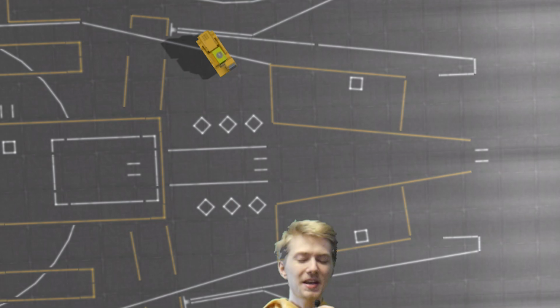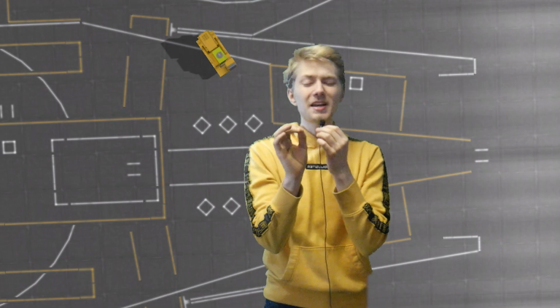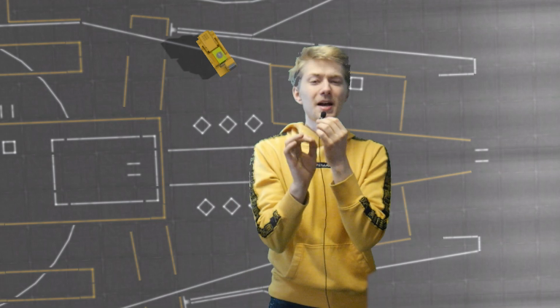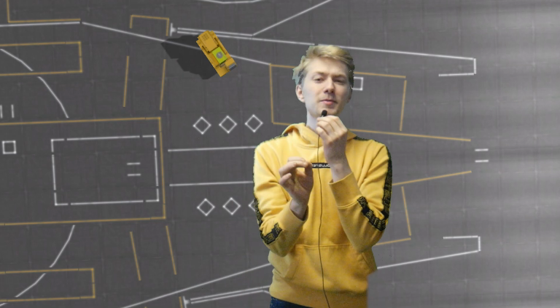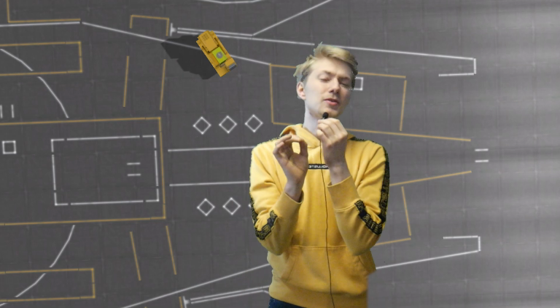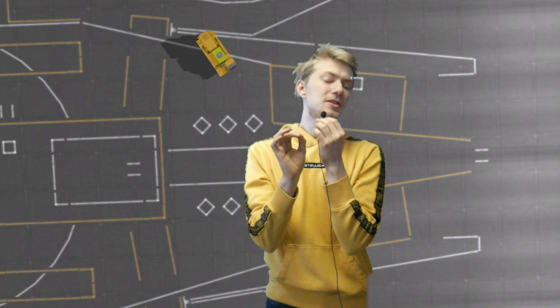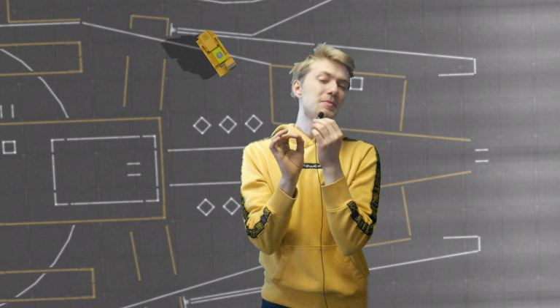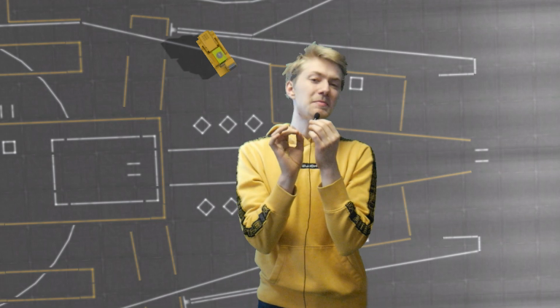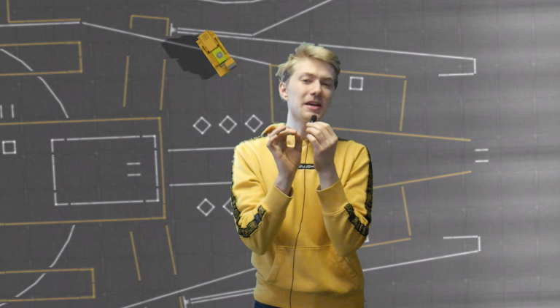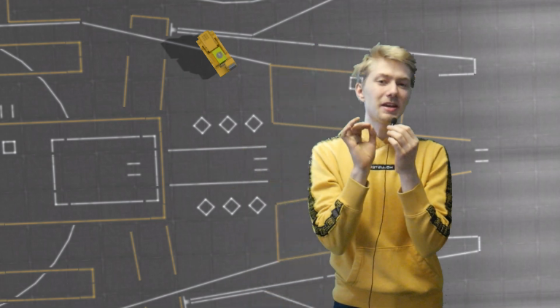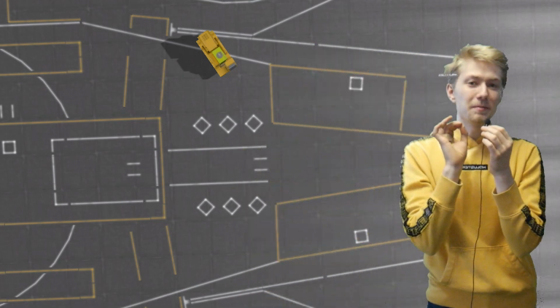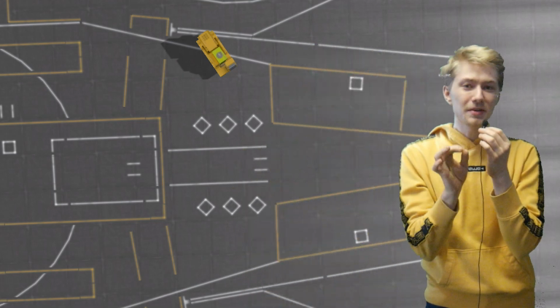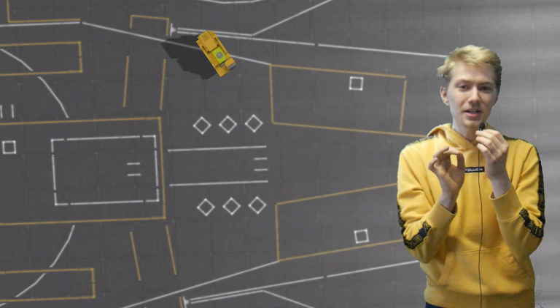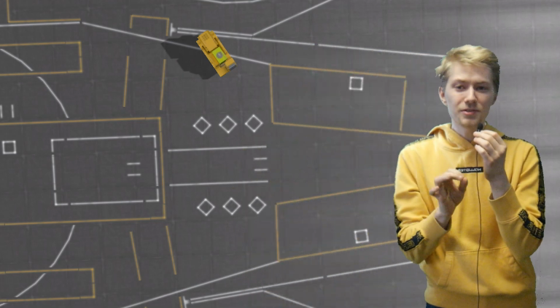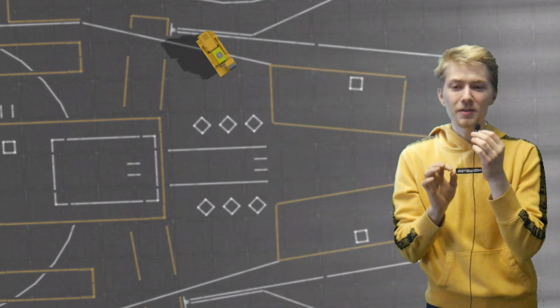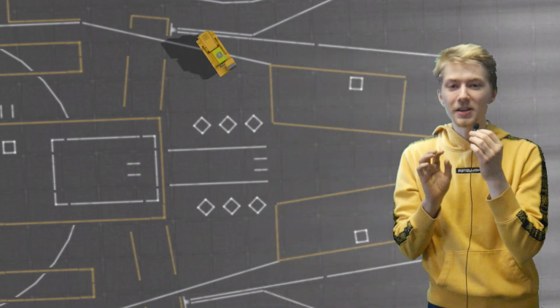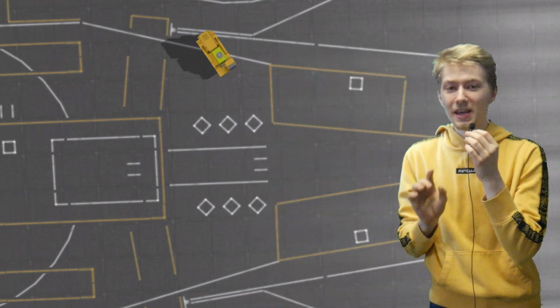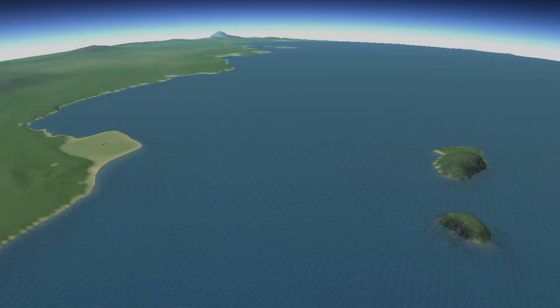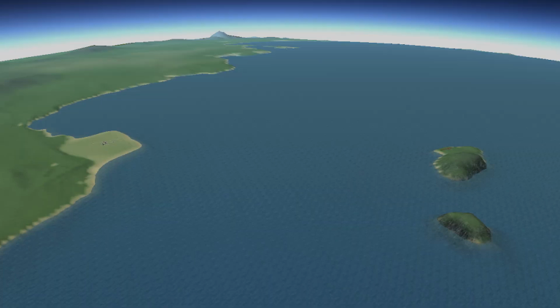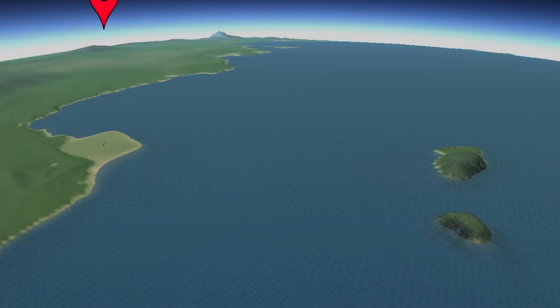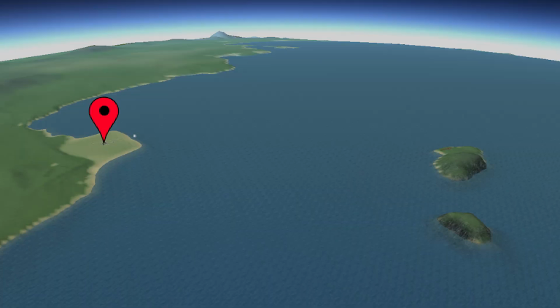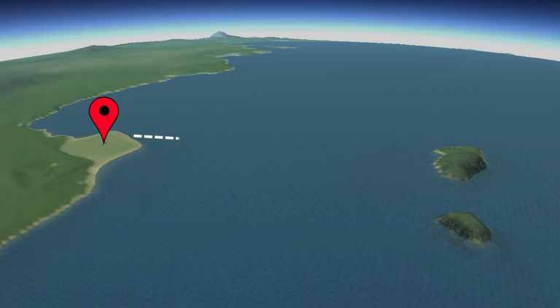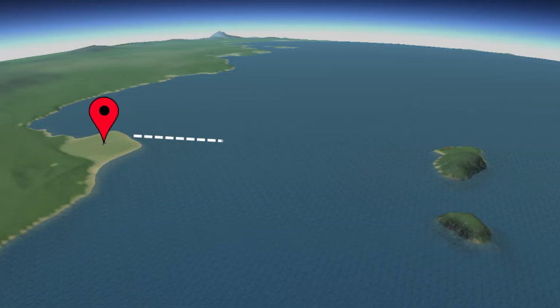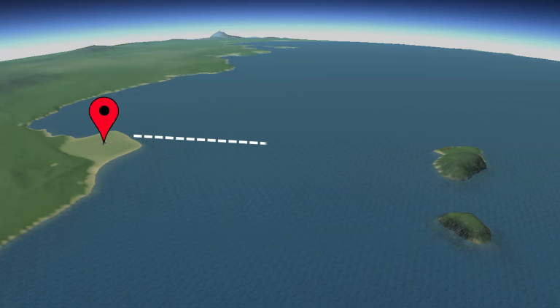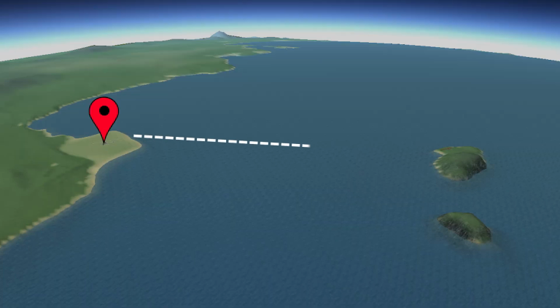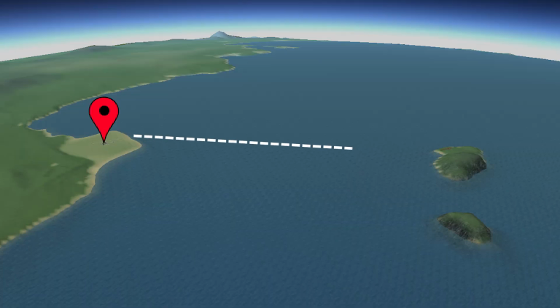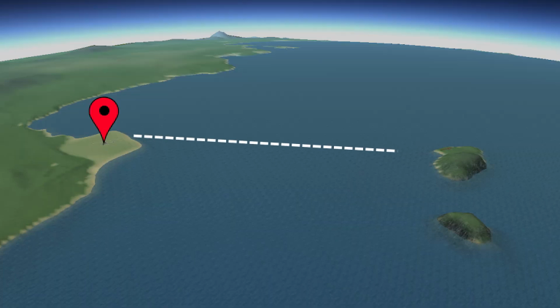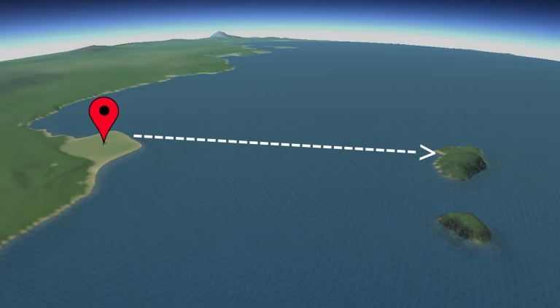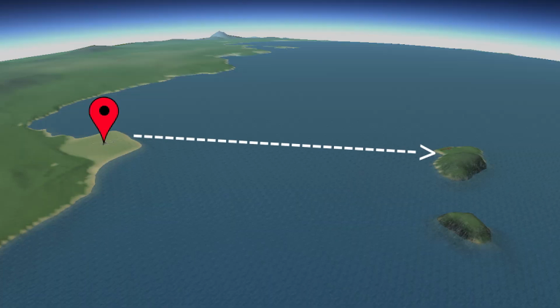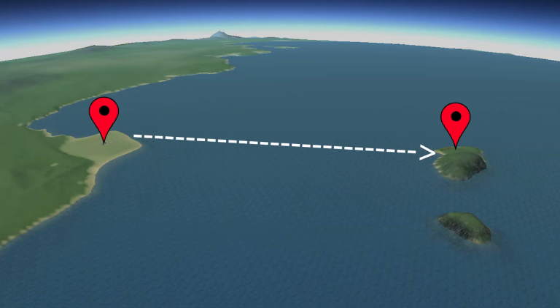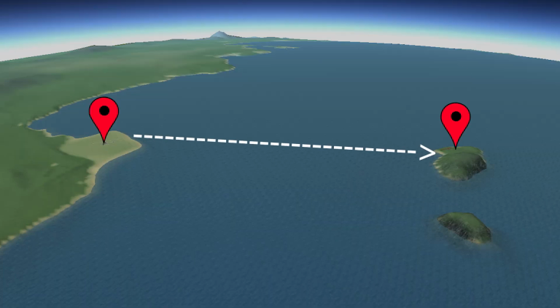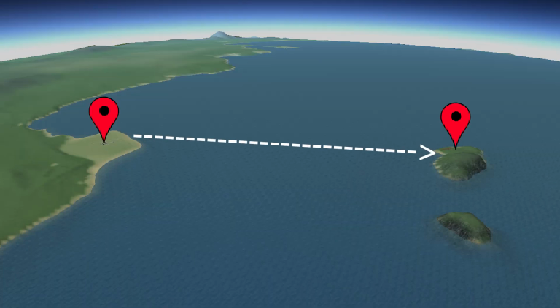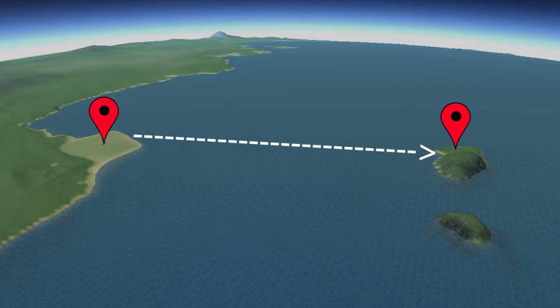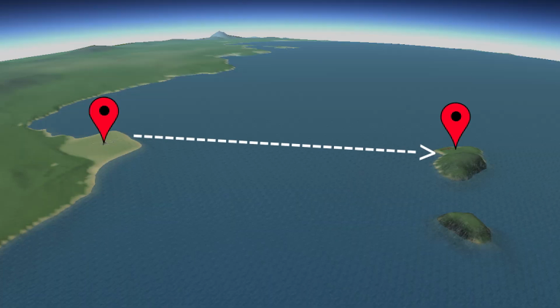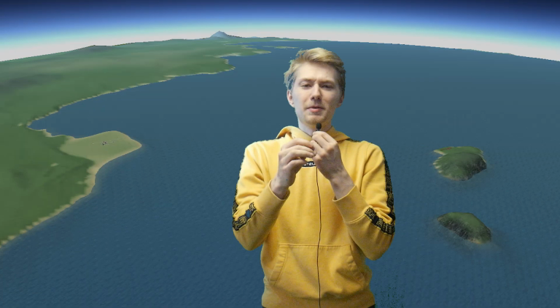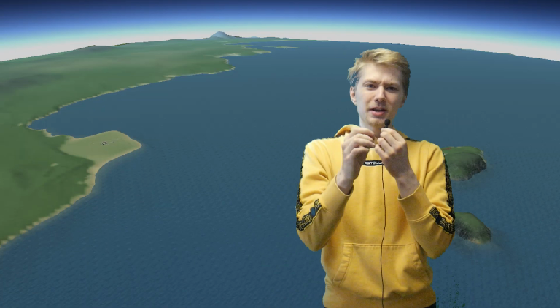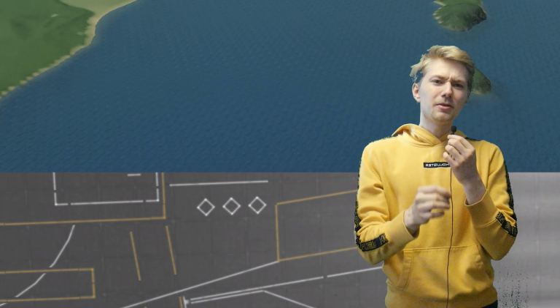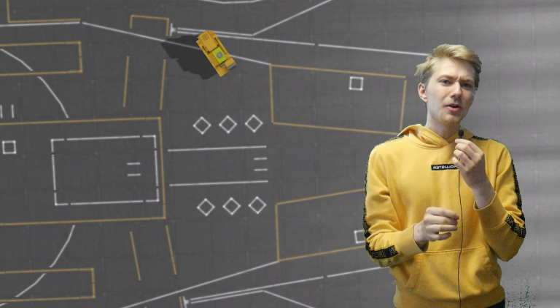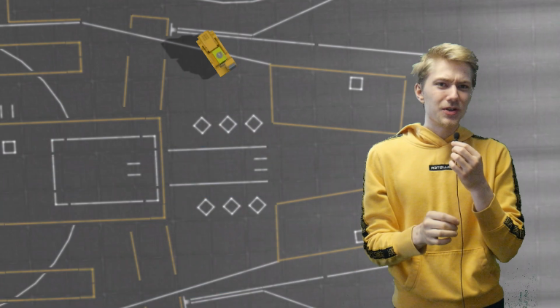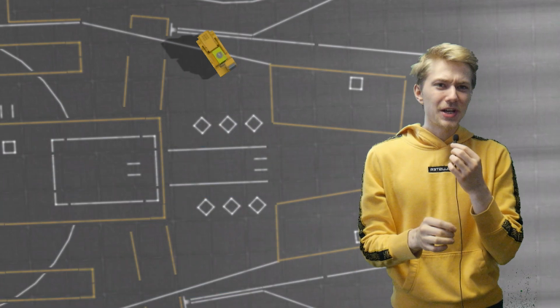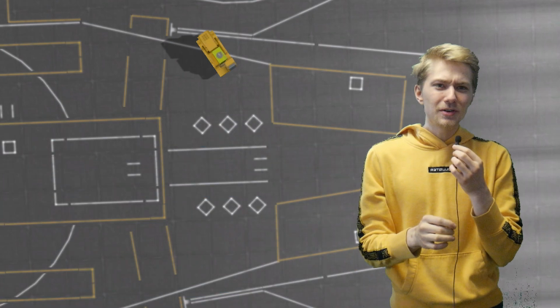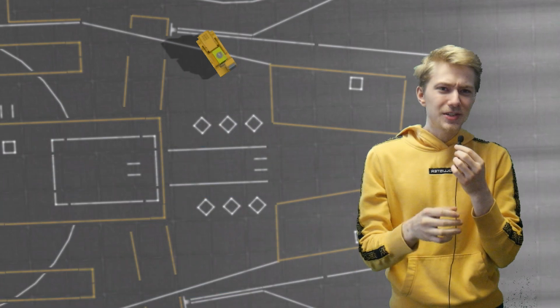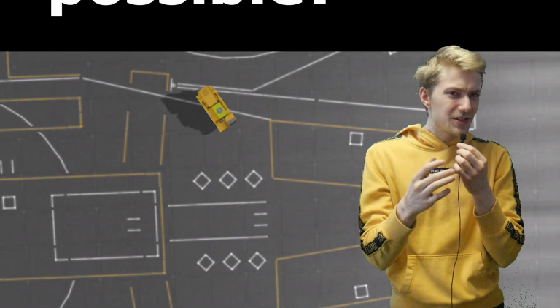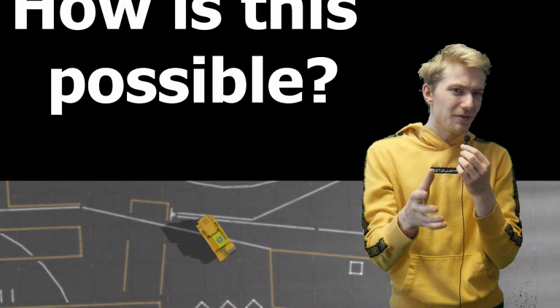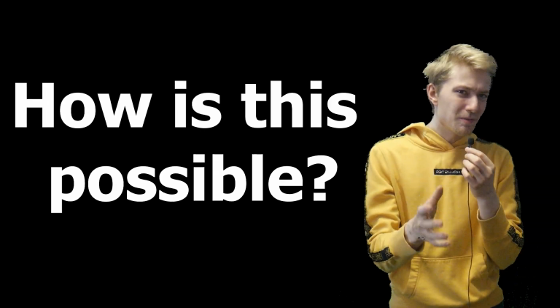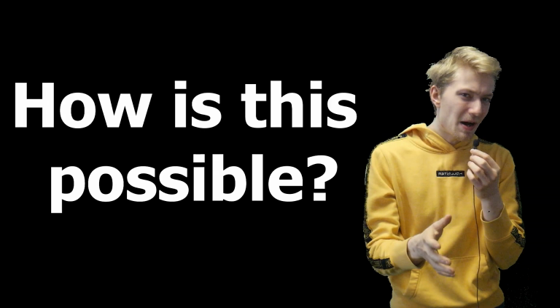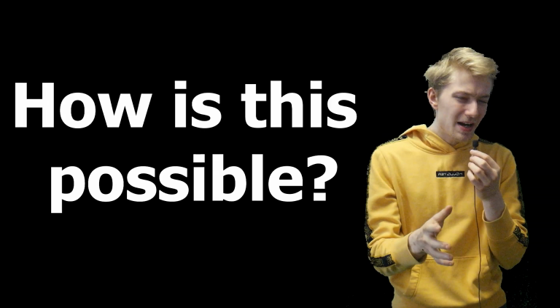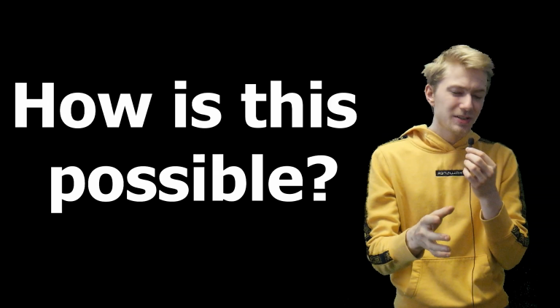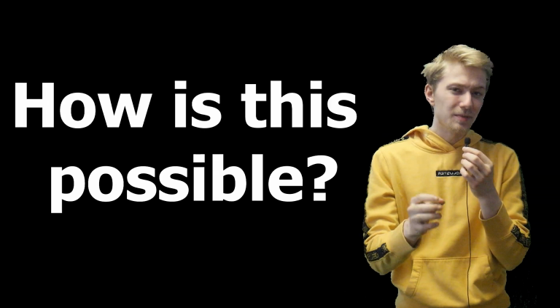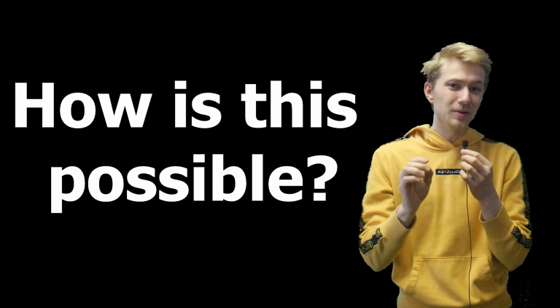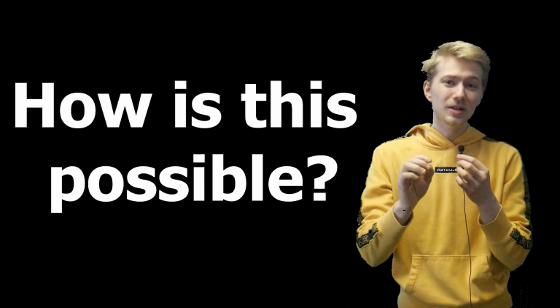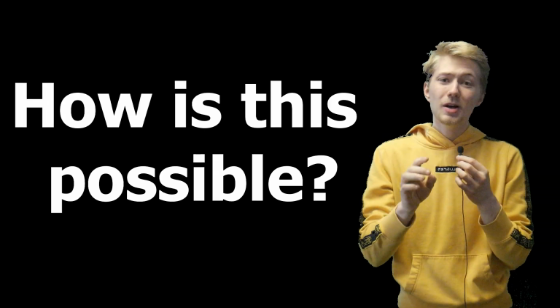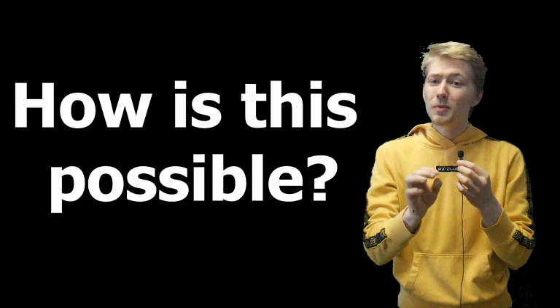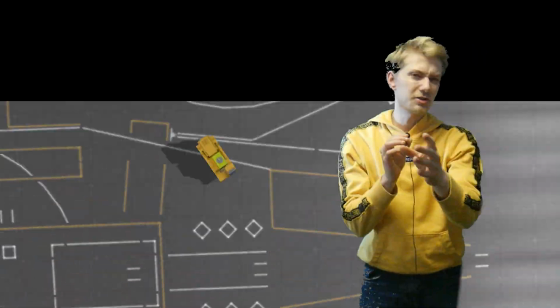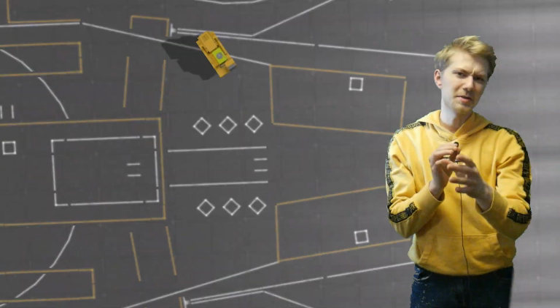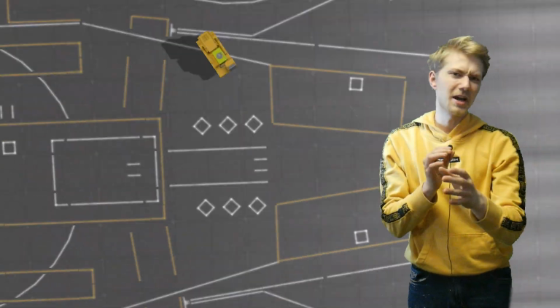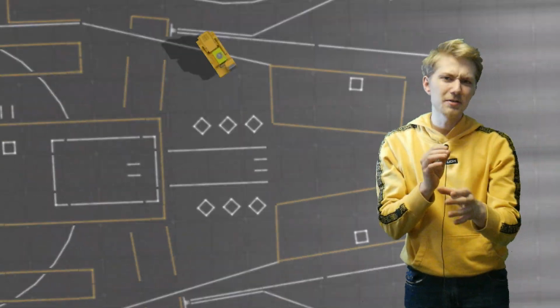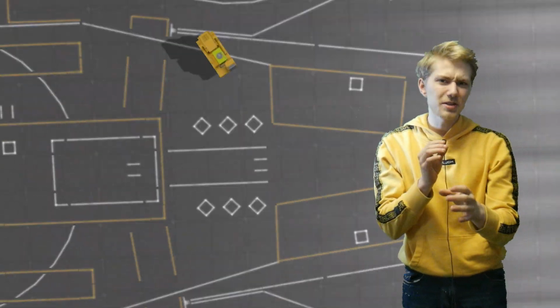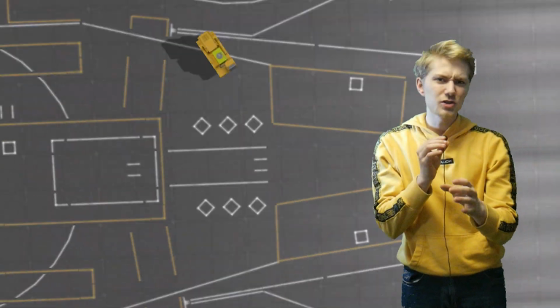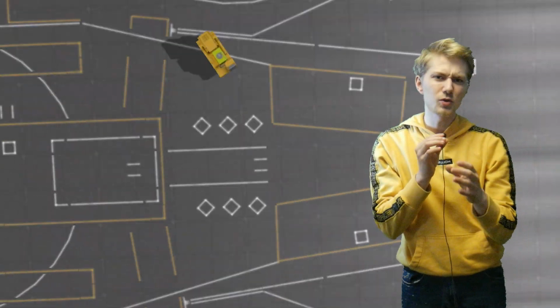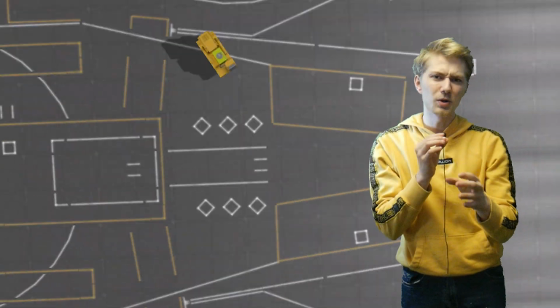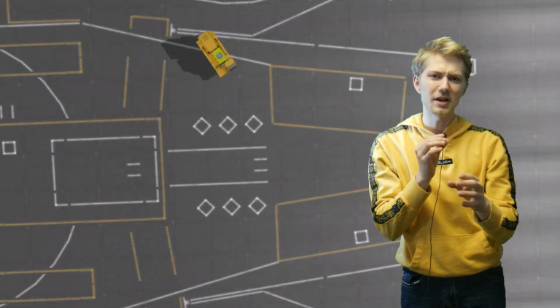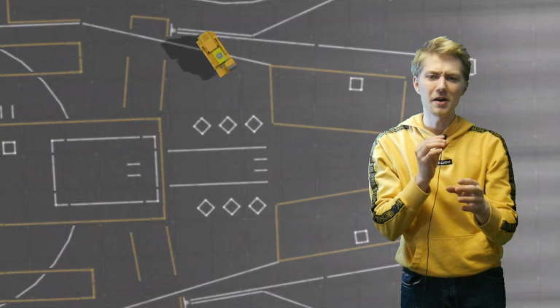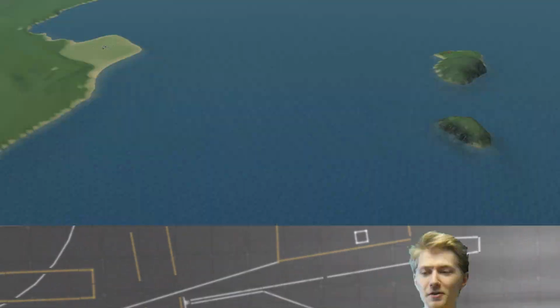Today I'm going to be making a bridge from the KSC to the island with the airfield on it. But Heroics, how is this even possible? Trust me, everything should work out.